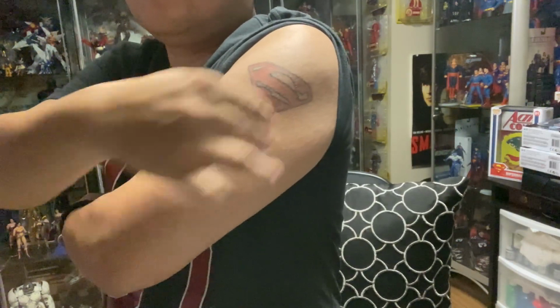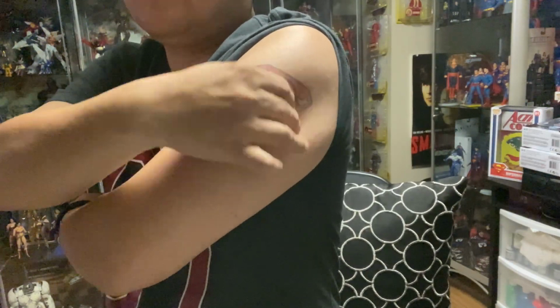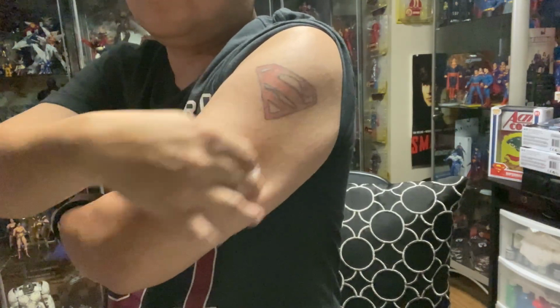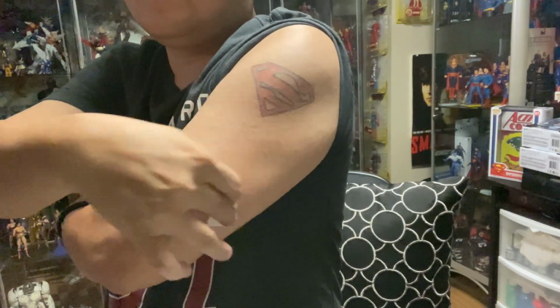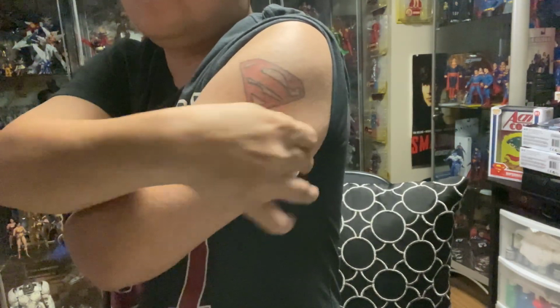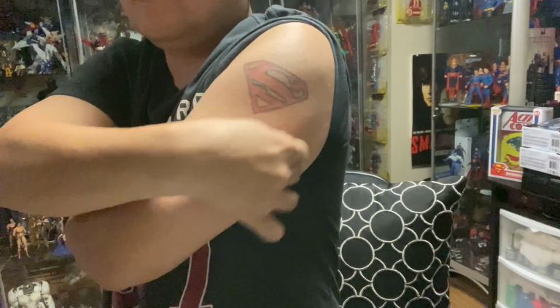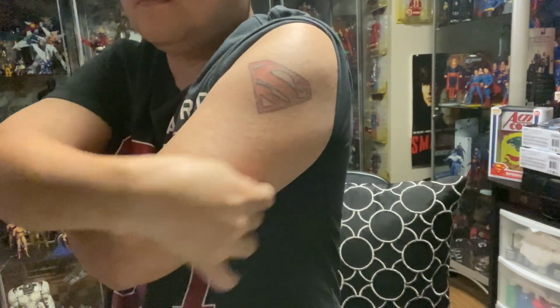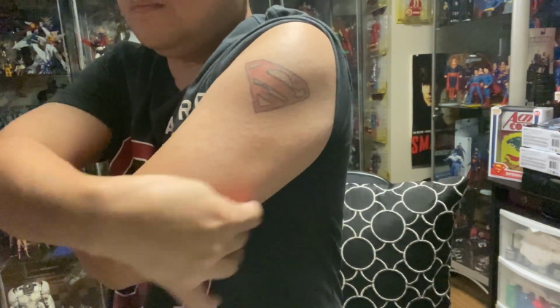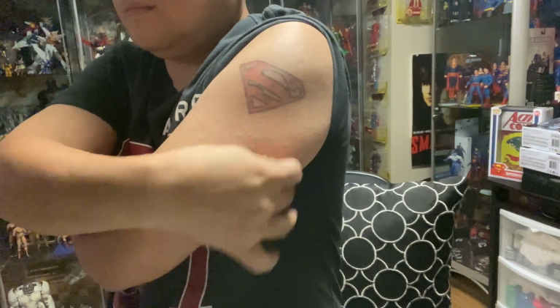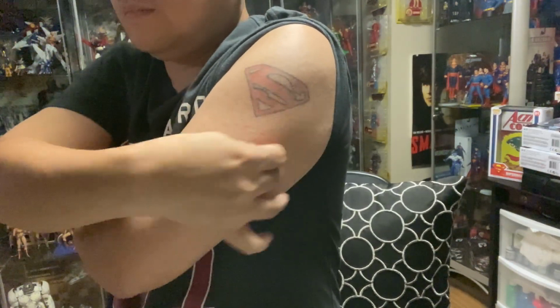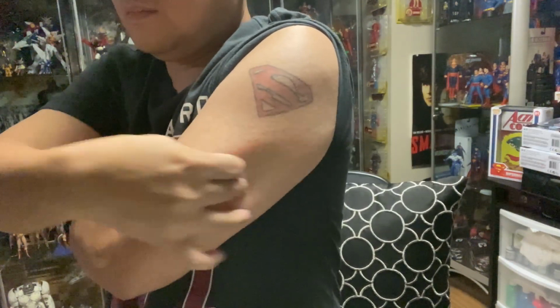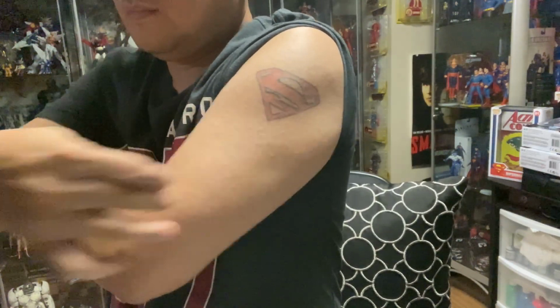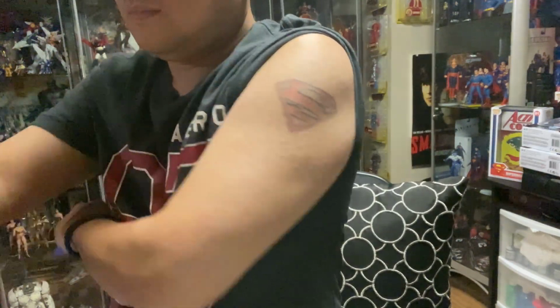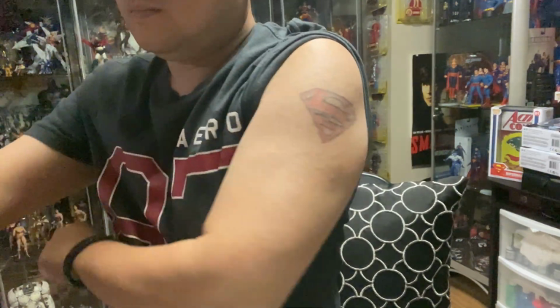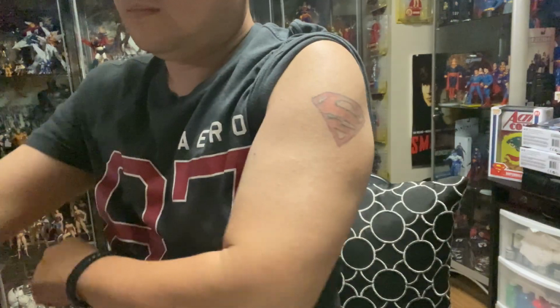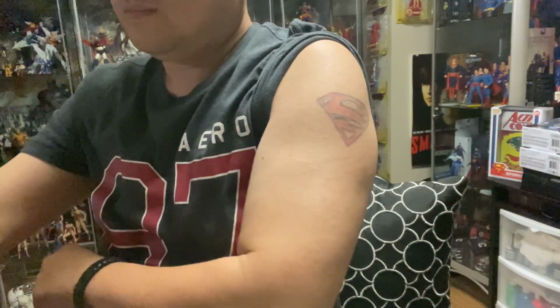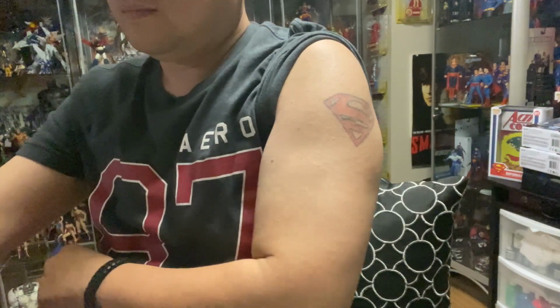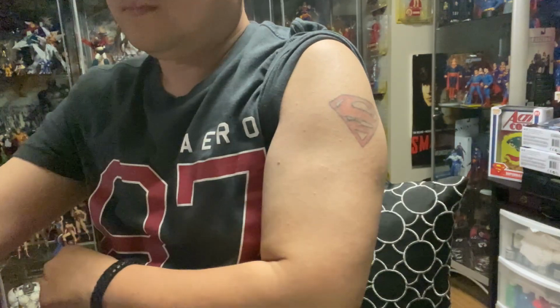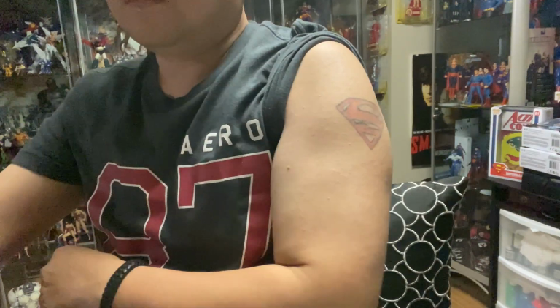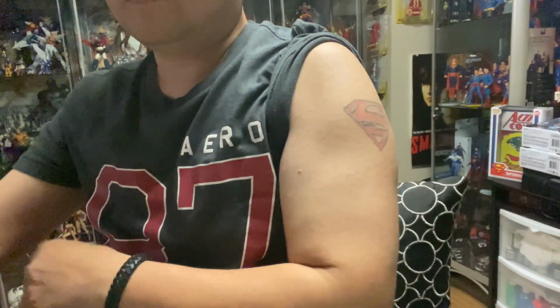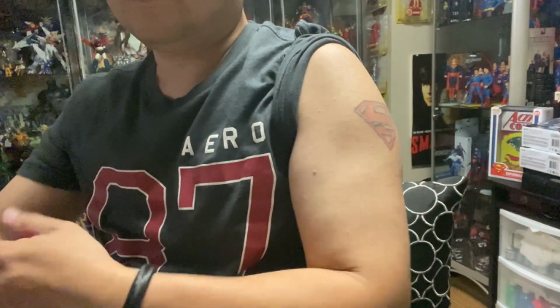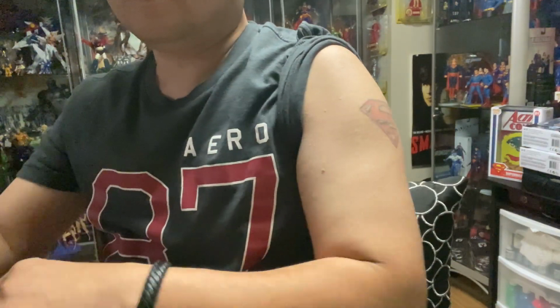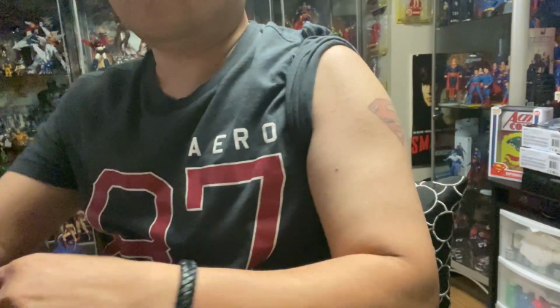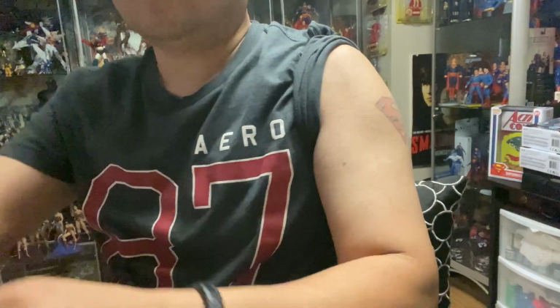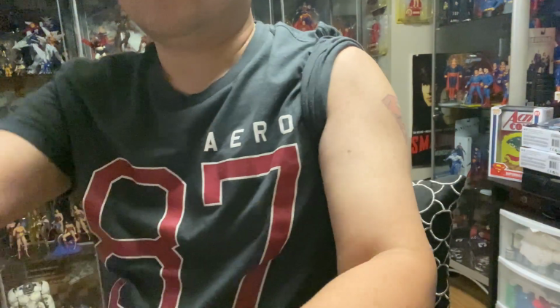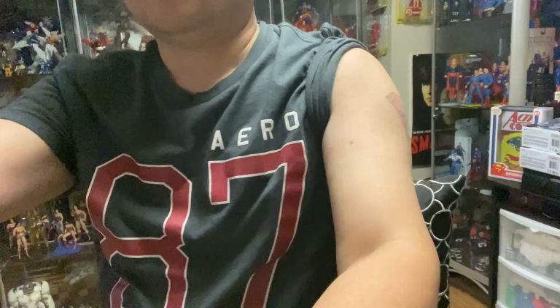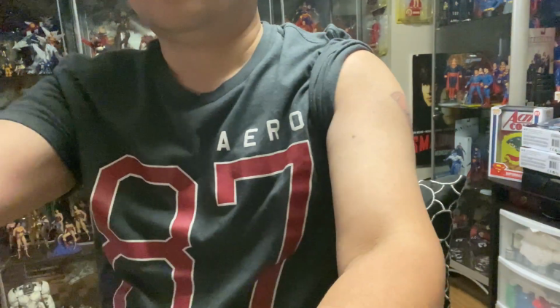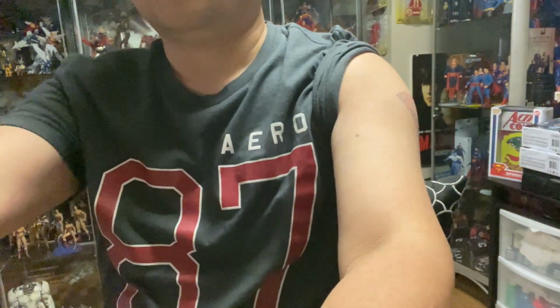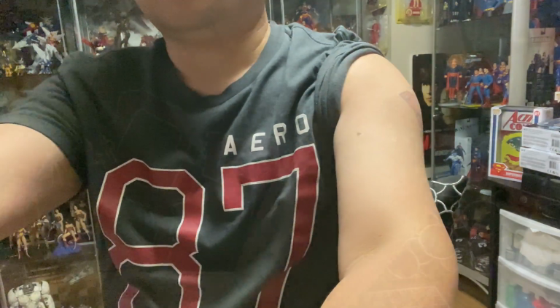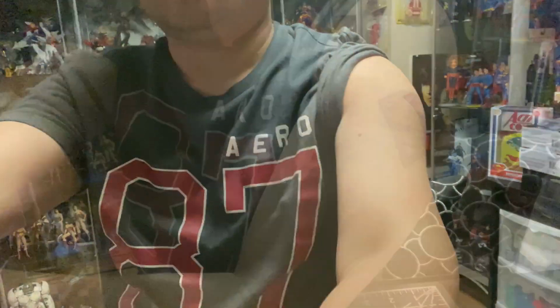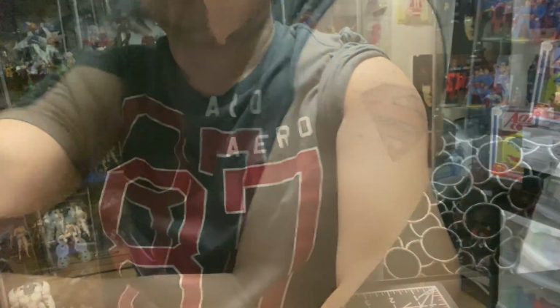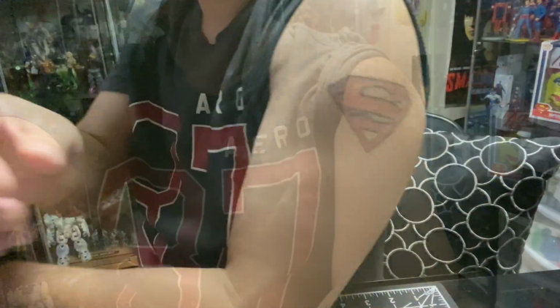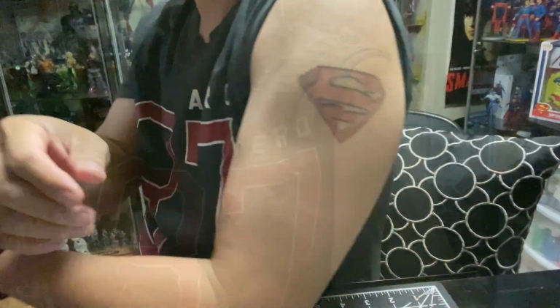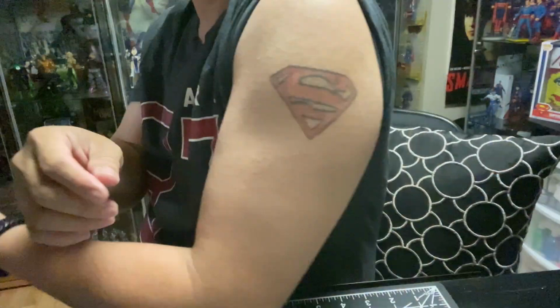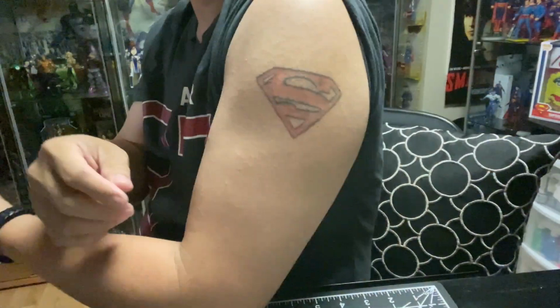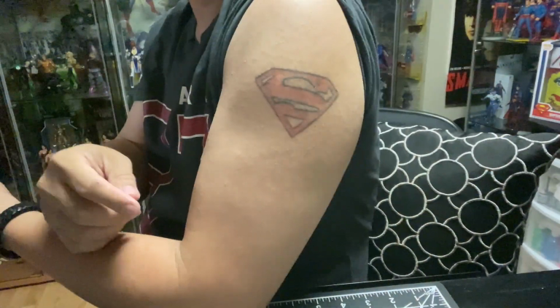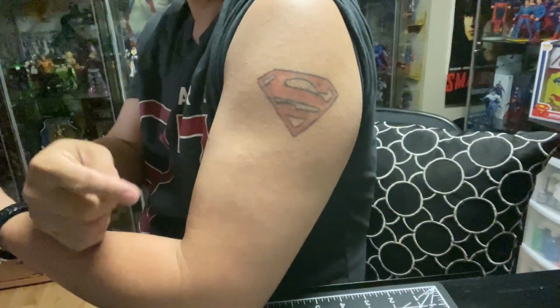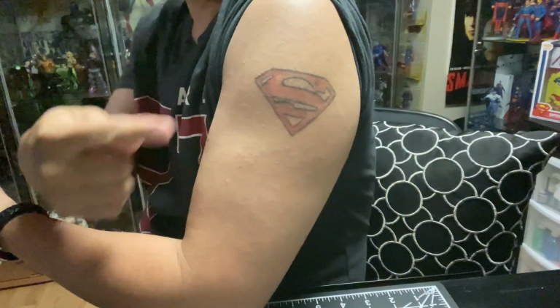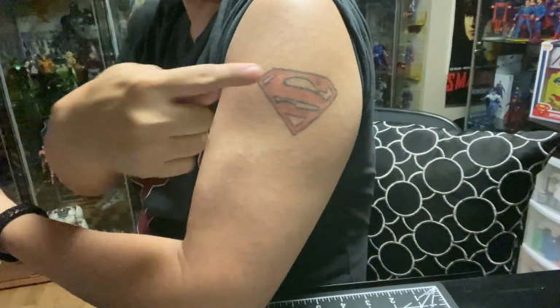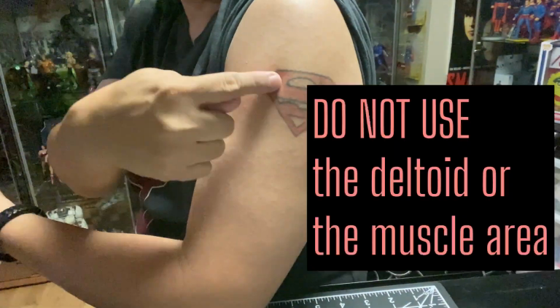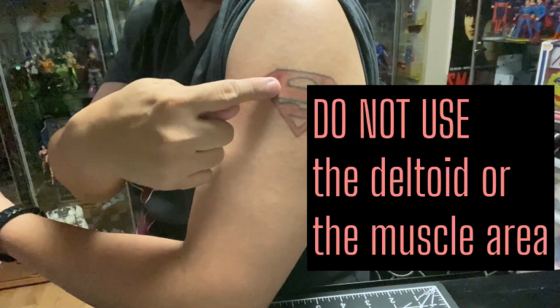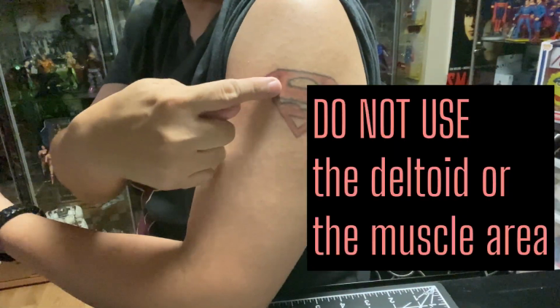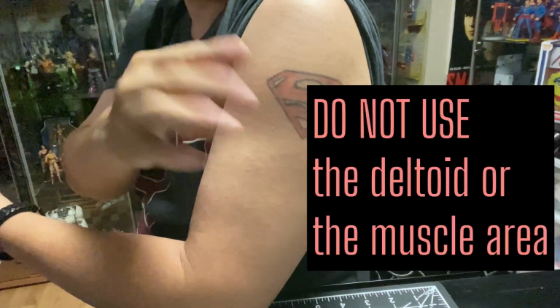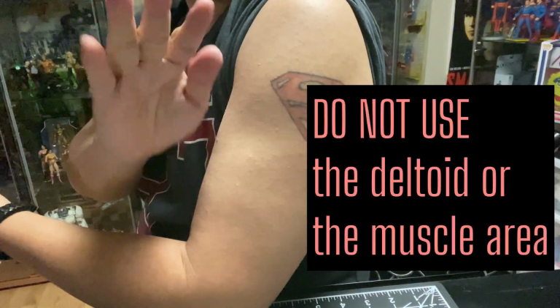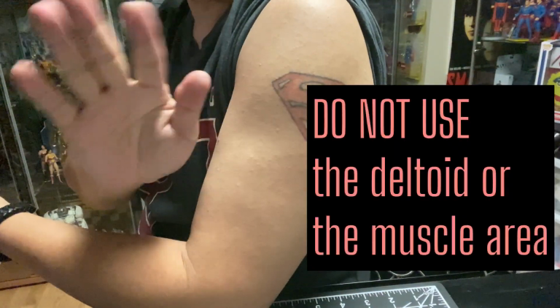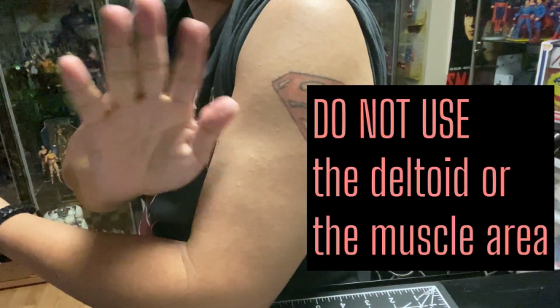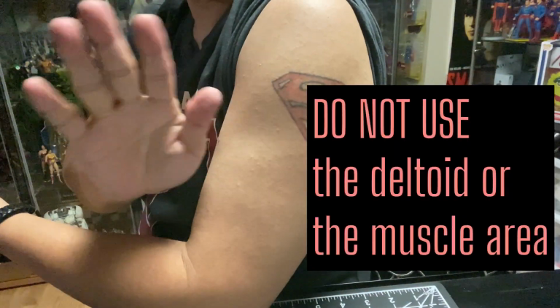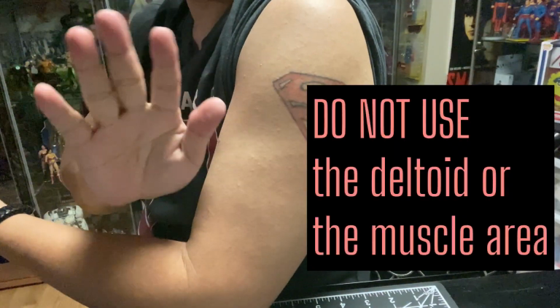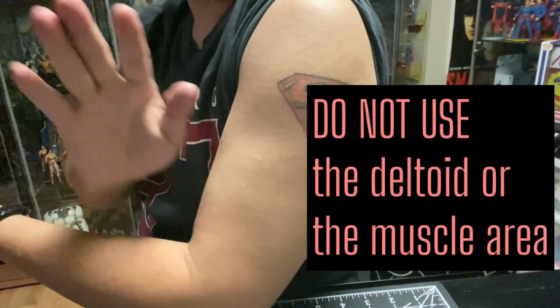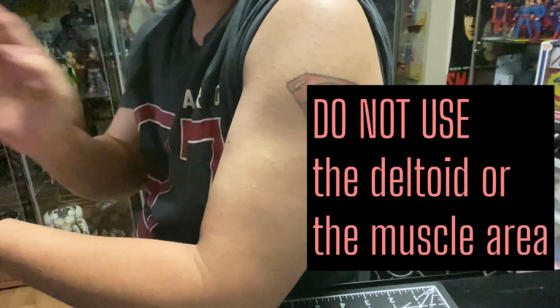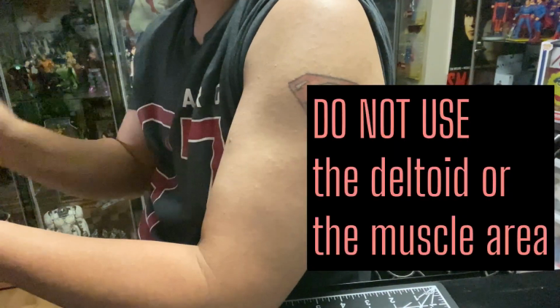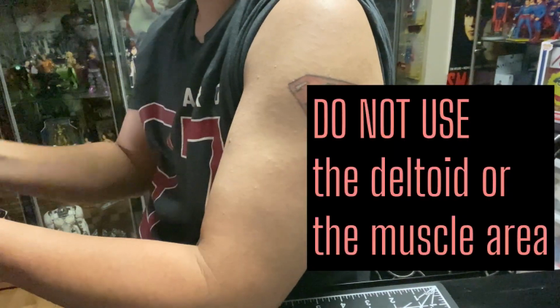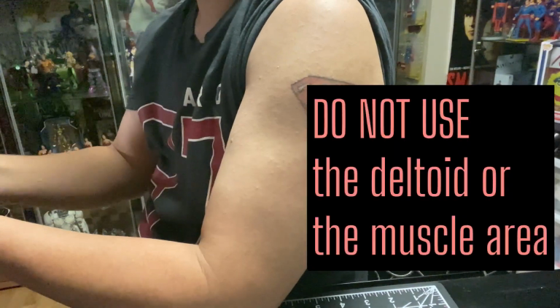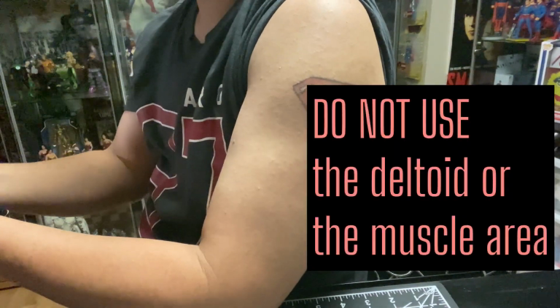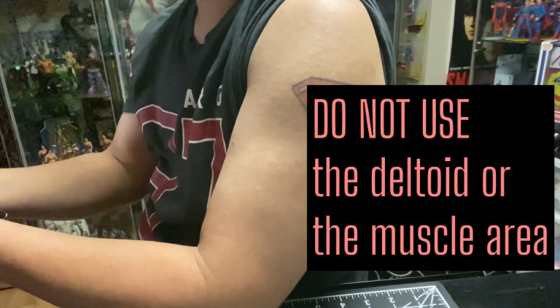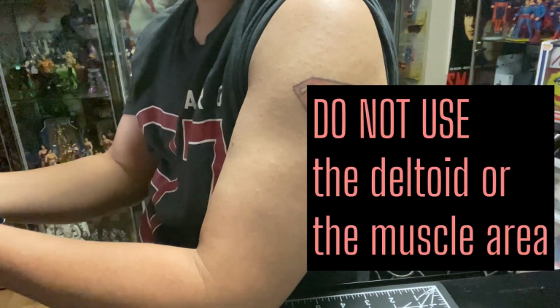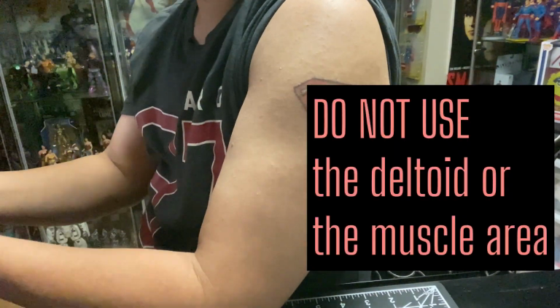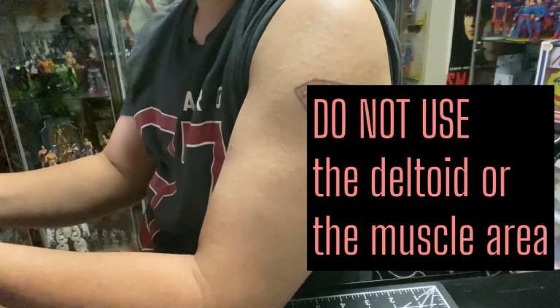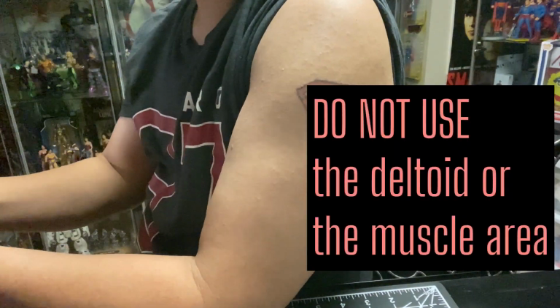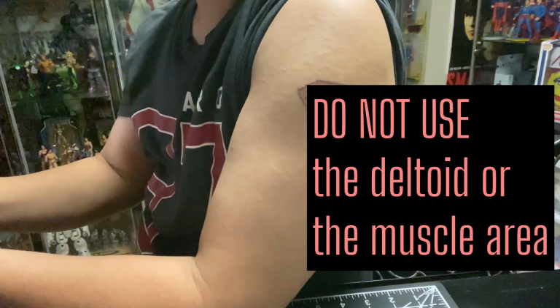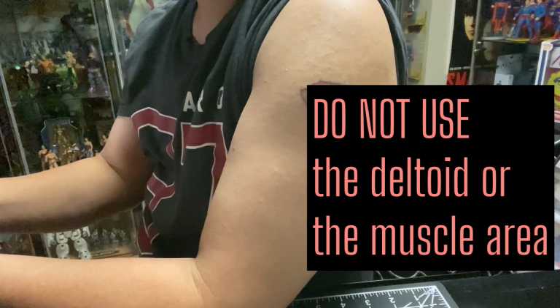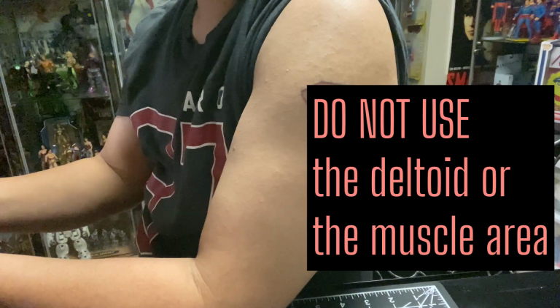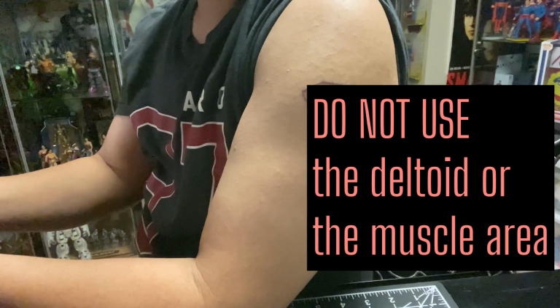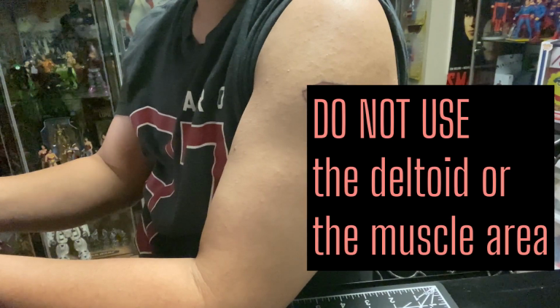Cleanse the site. Use the underside of the upper arm.